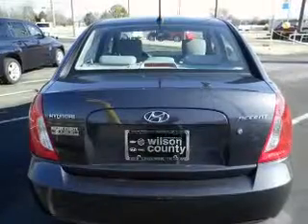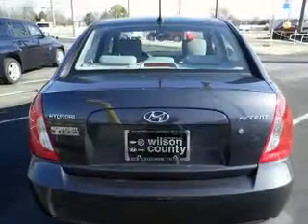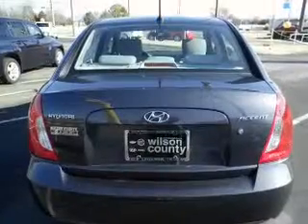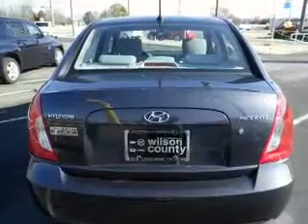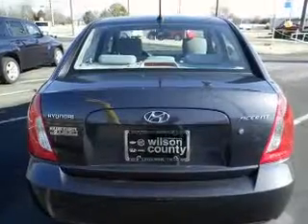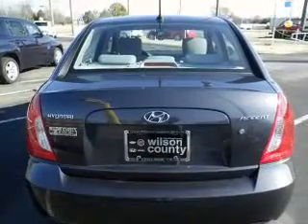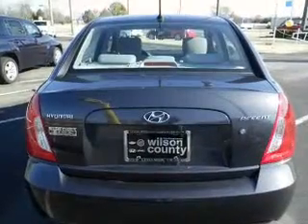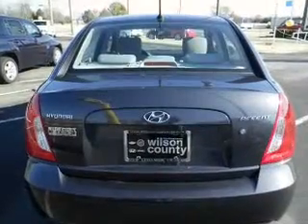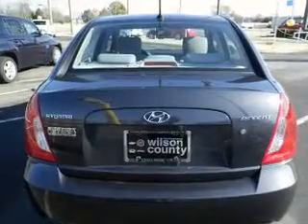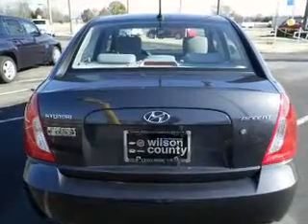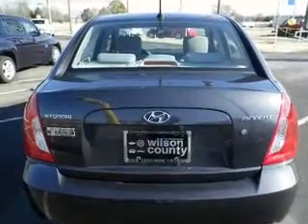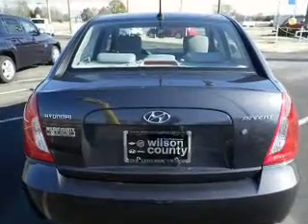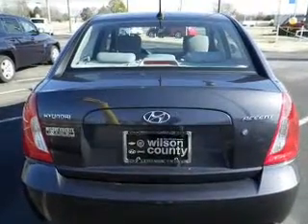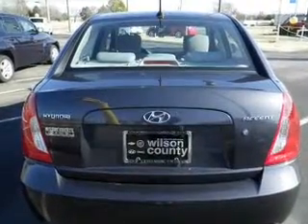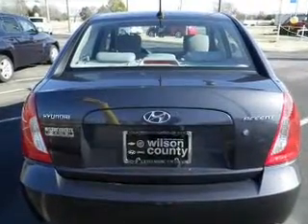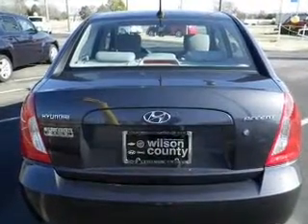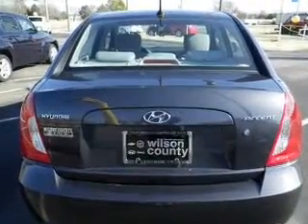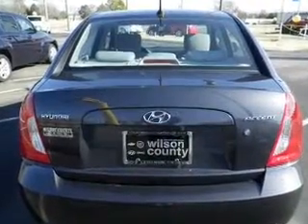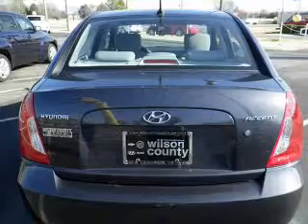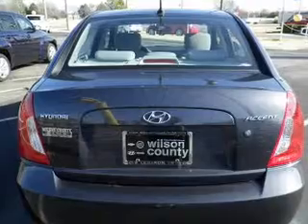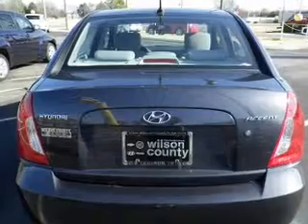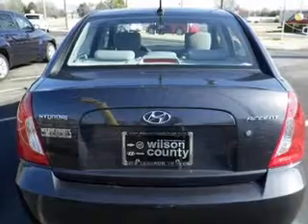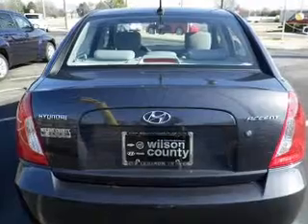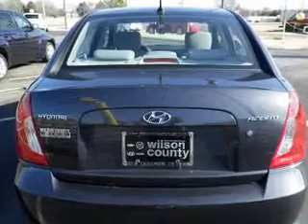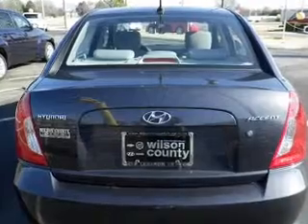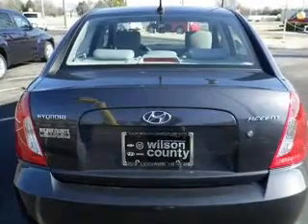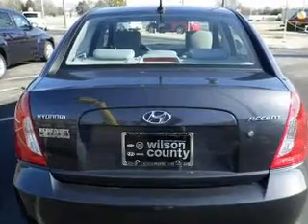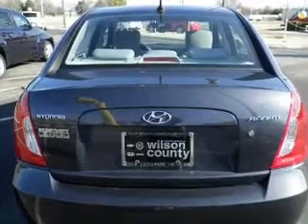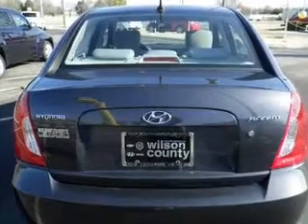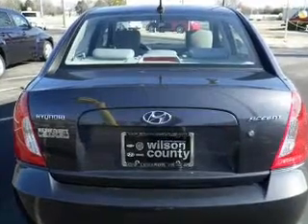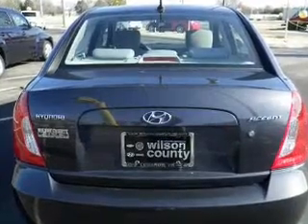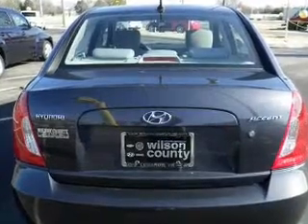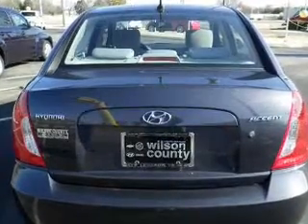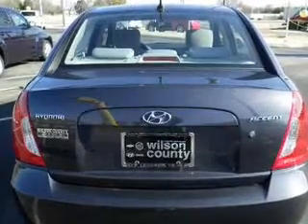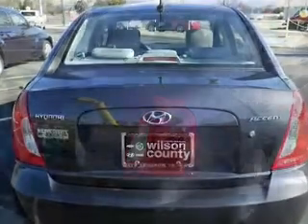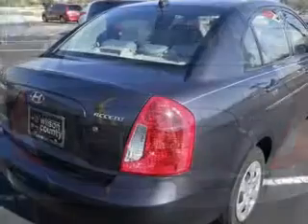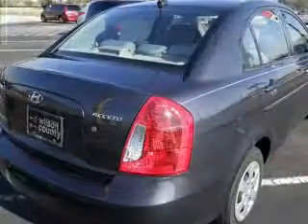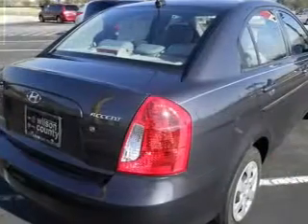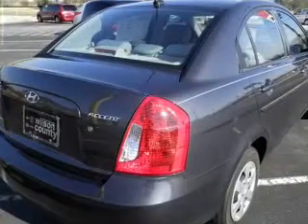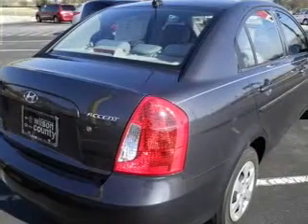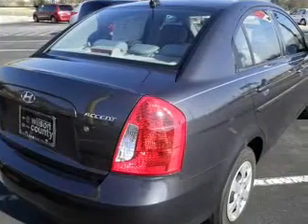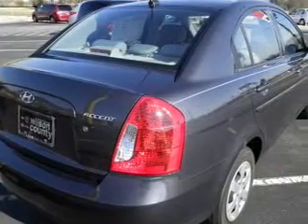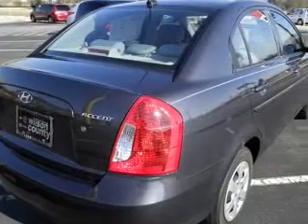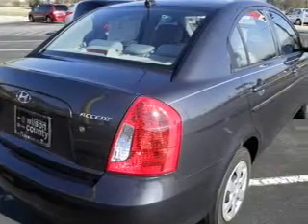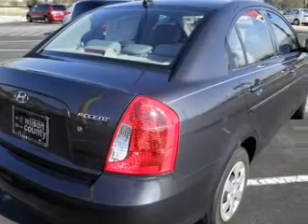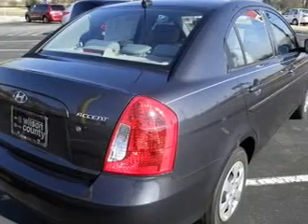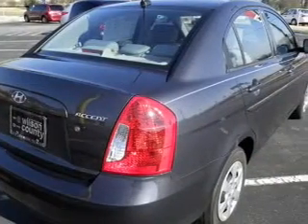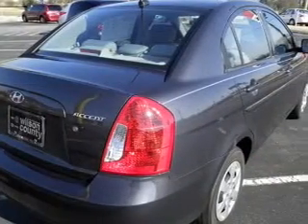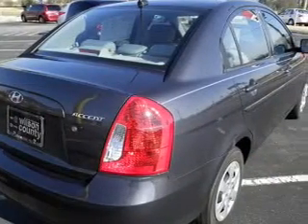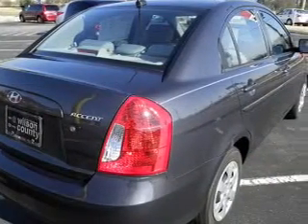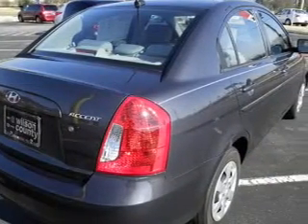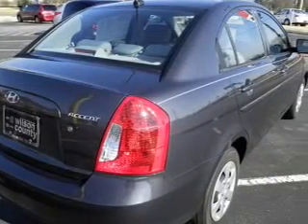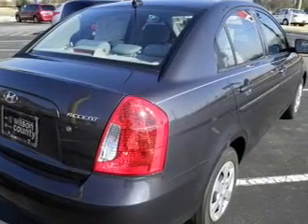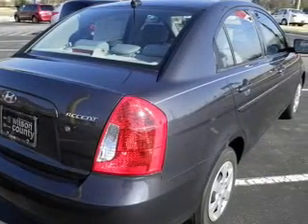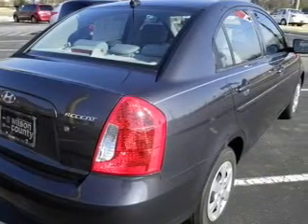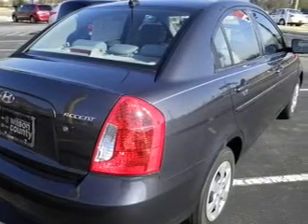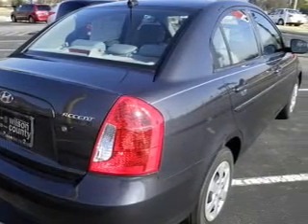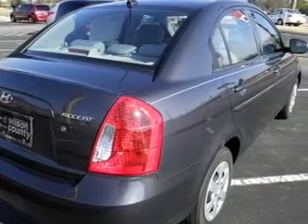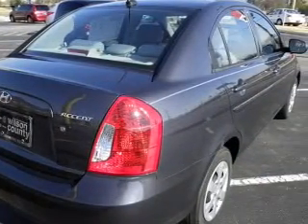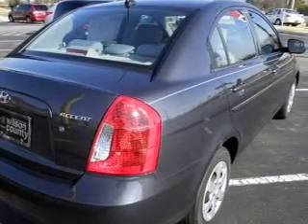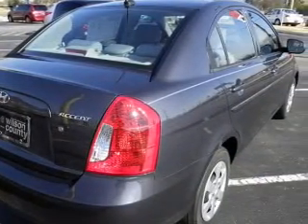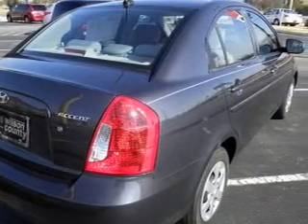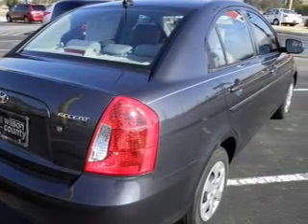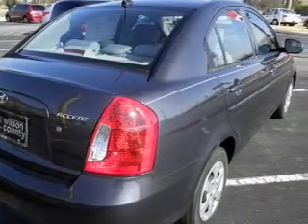An AM-FM stereo with a CD player, satellite radio, power steering, air conditioning. Call today to schedule a test drive.